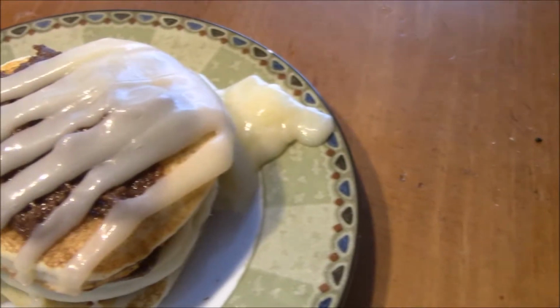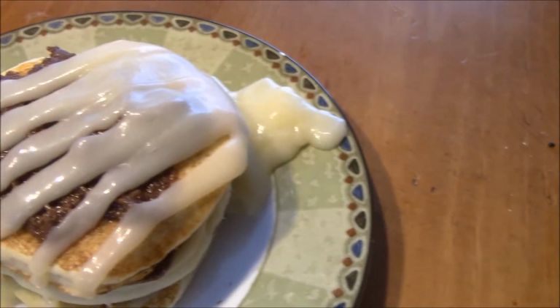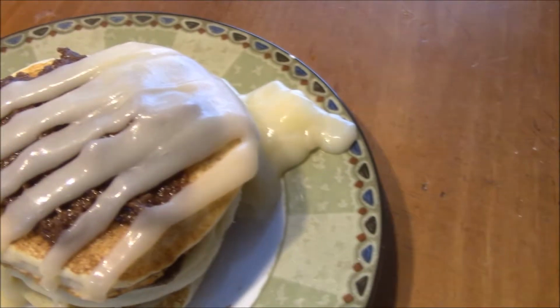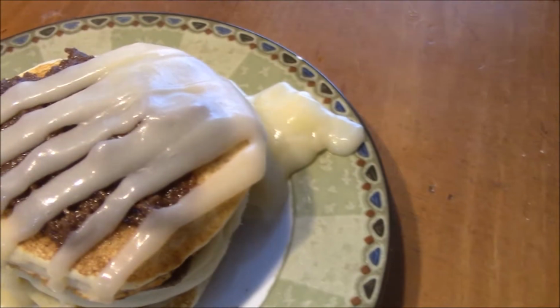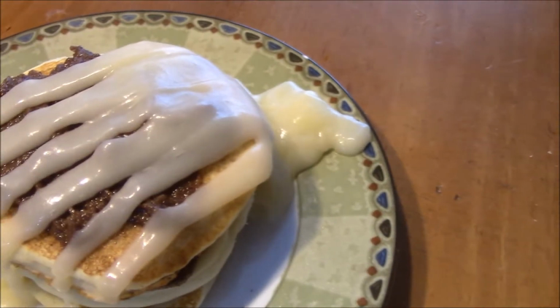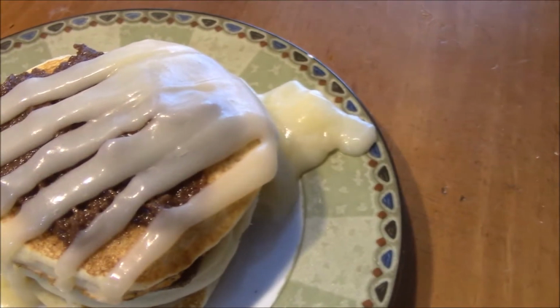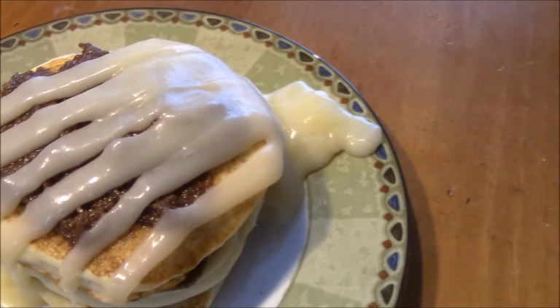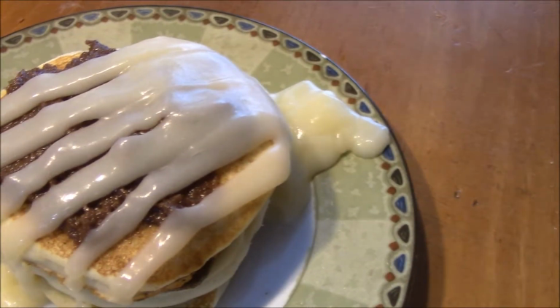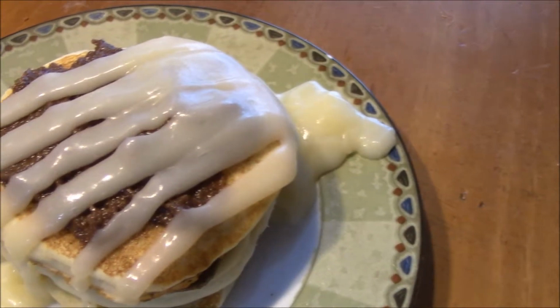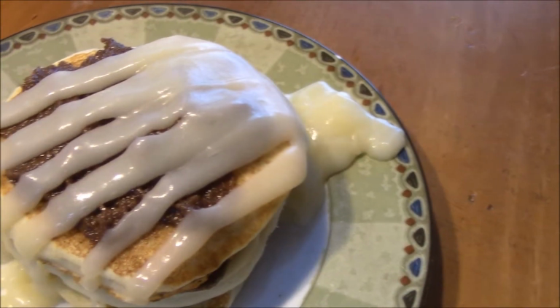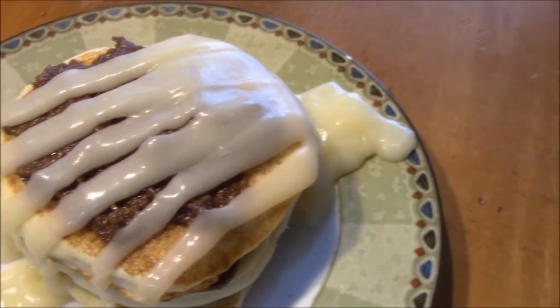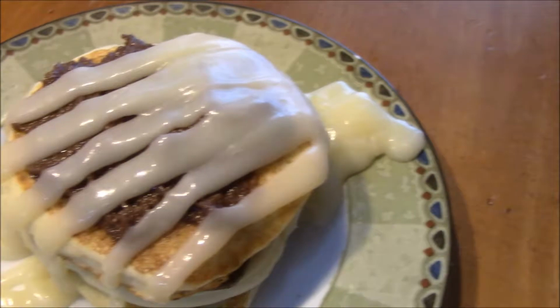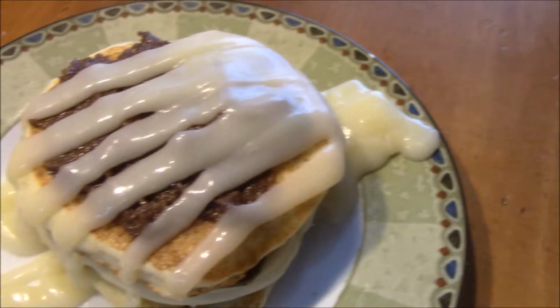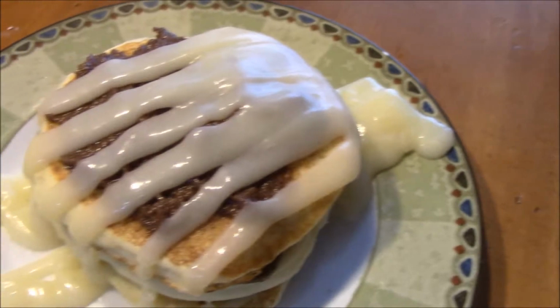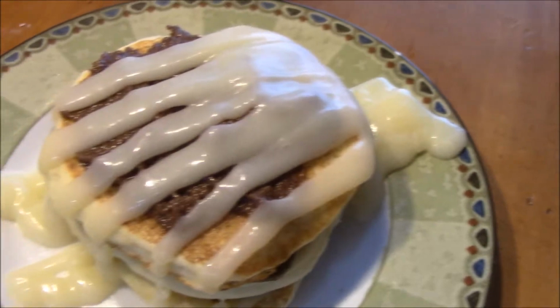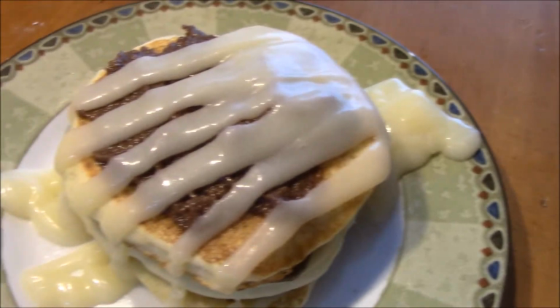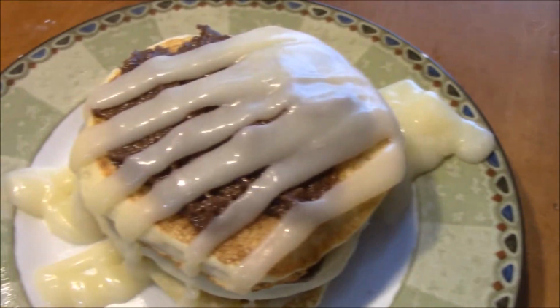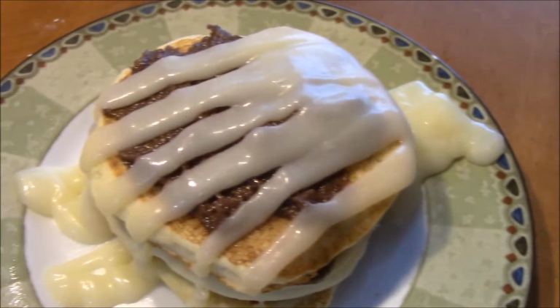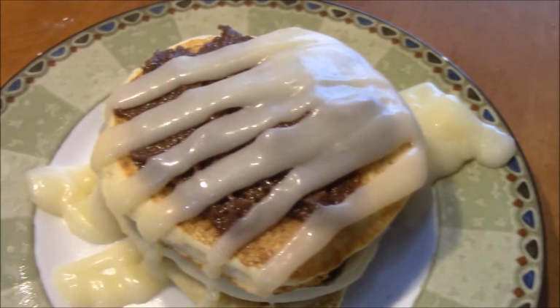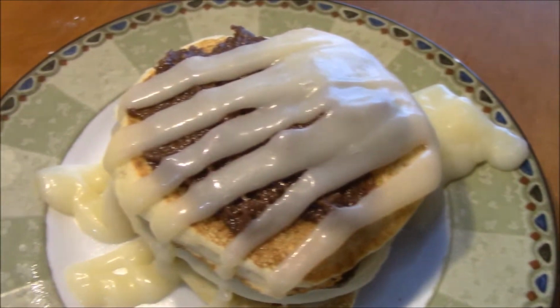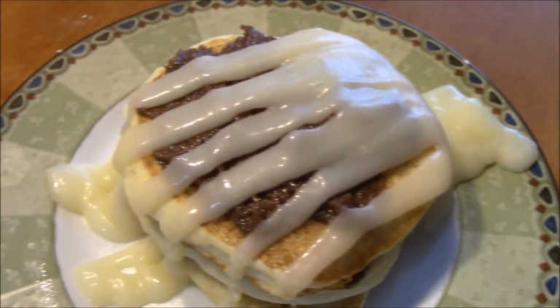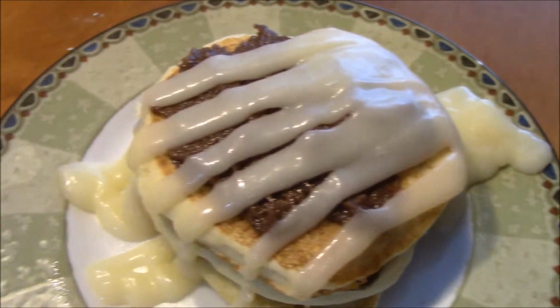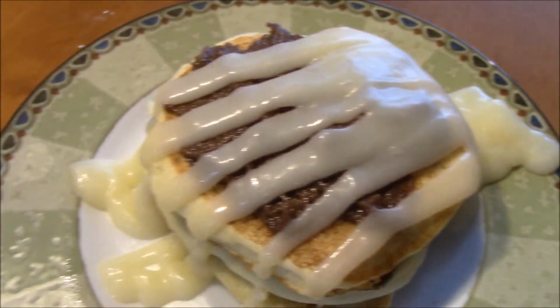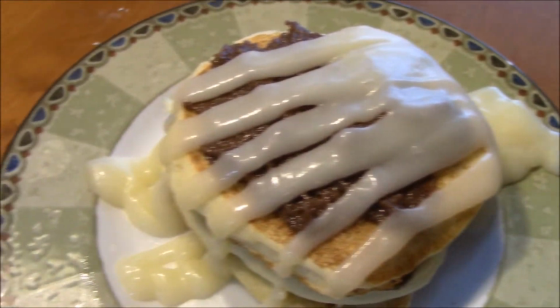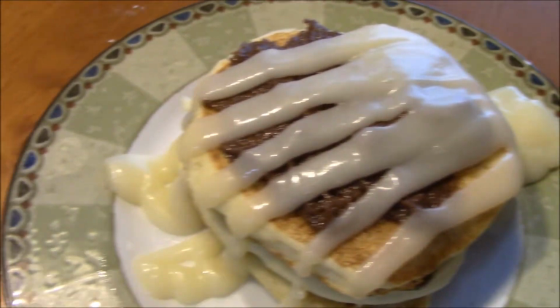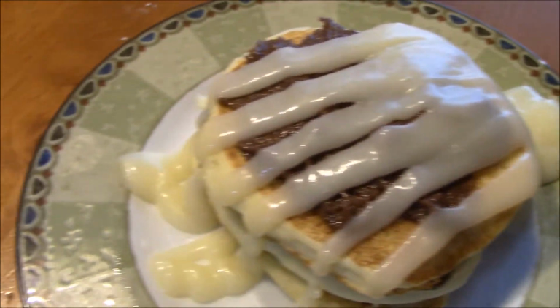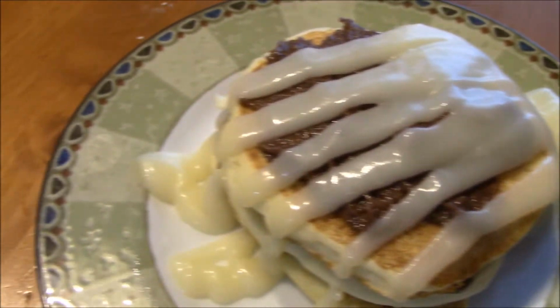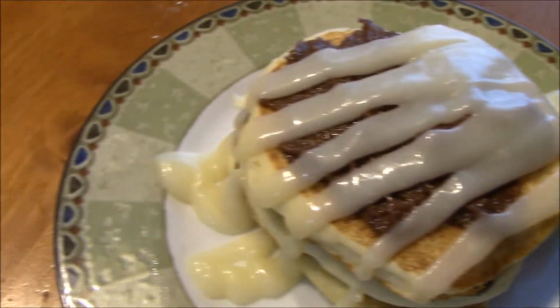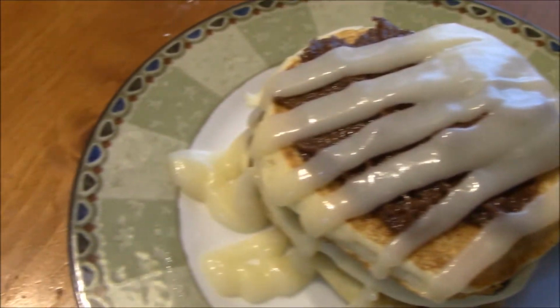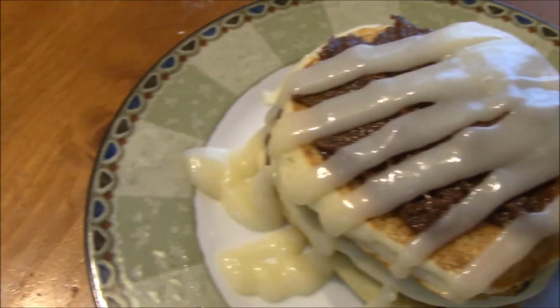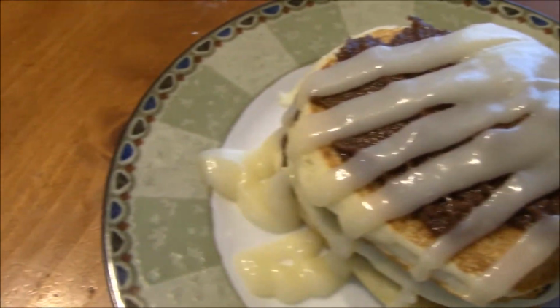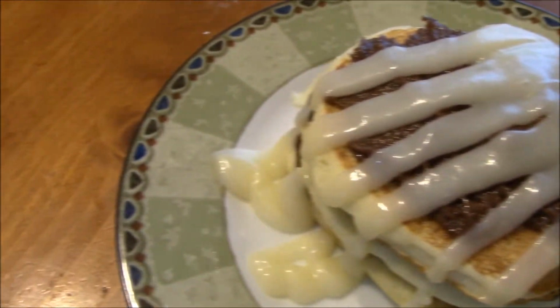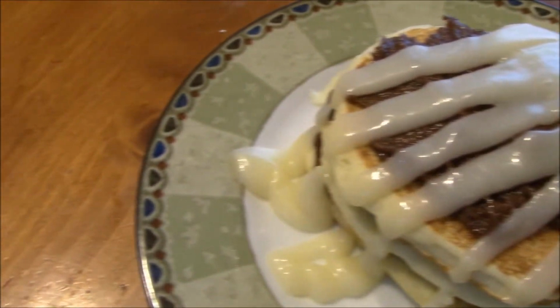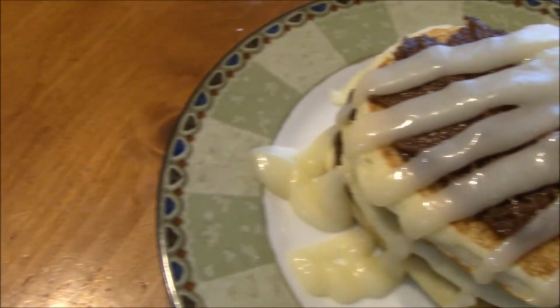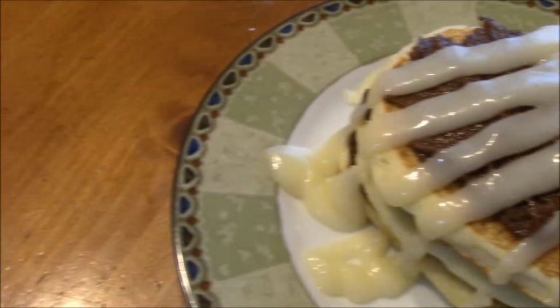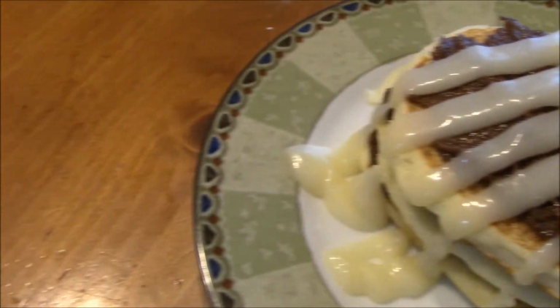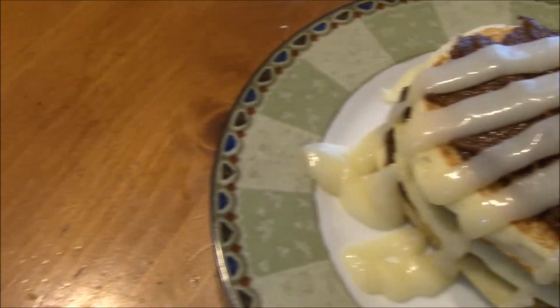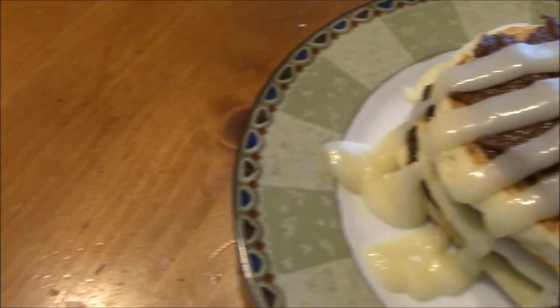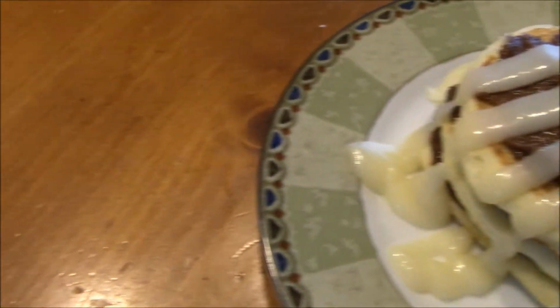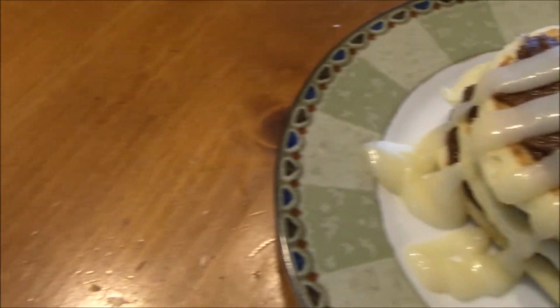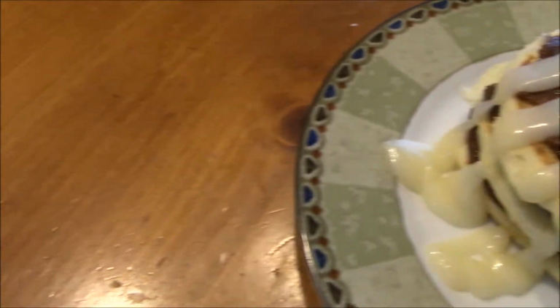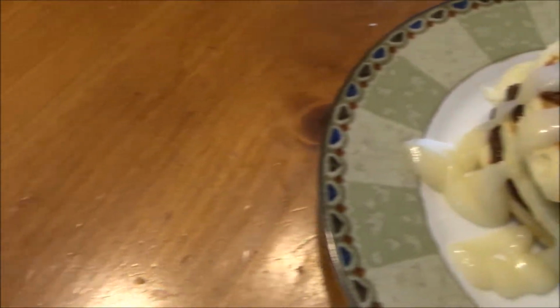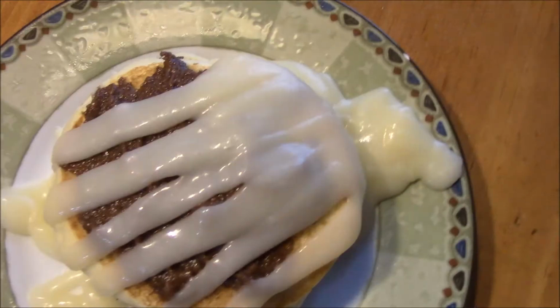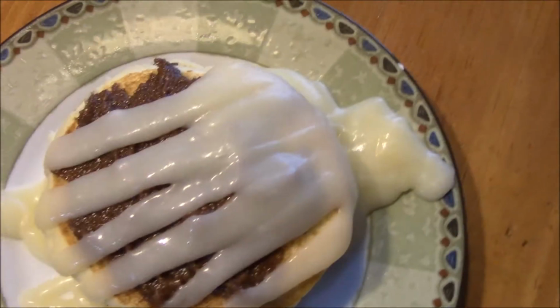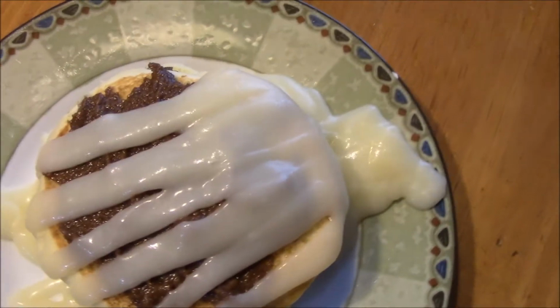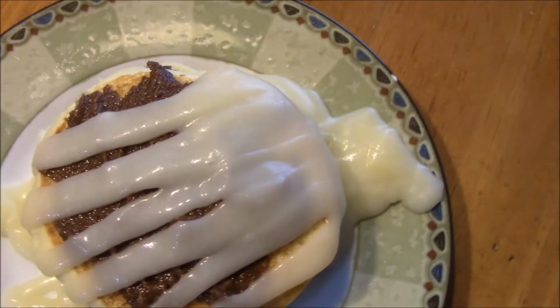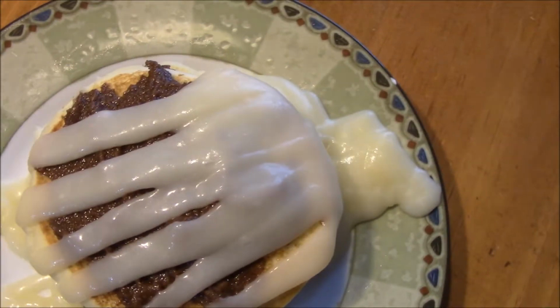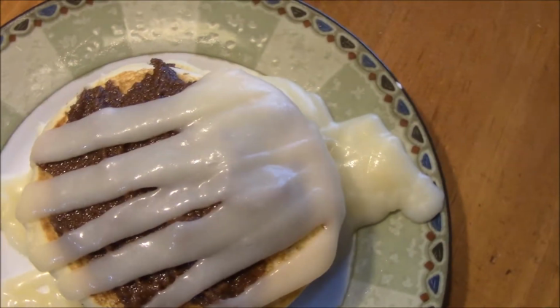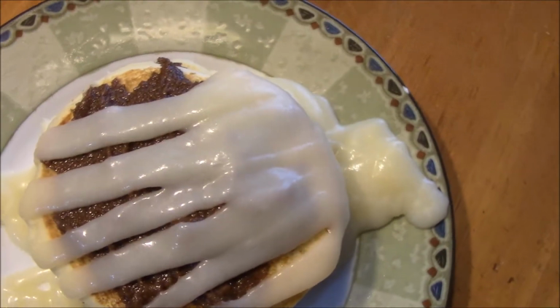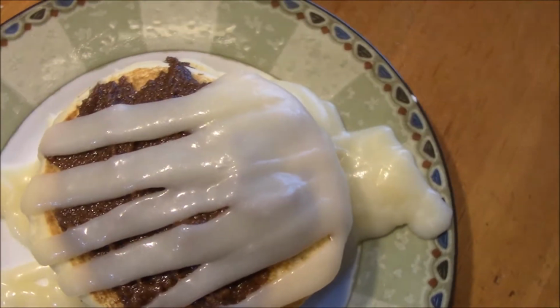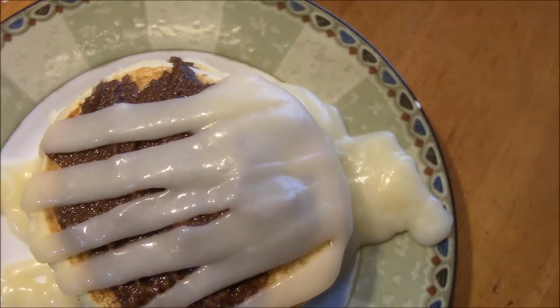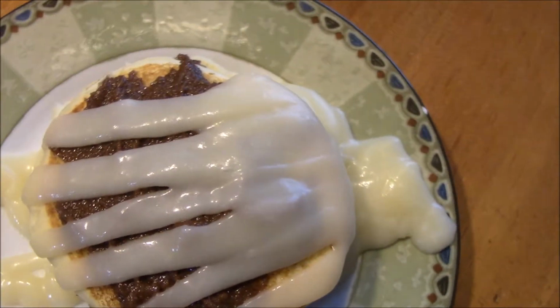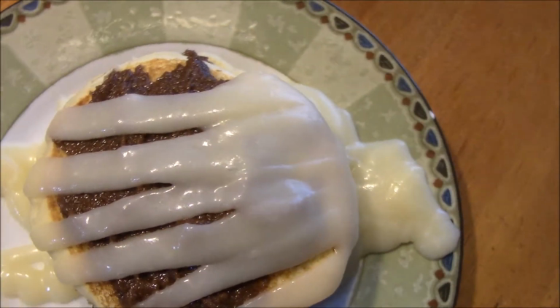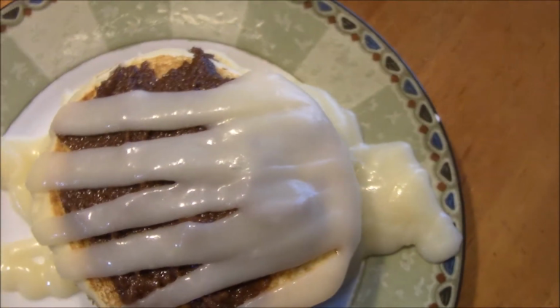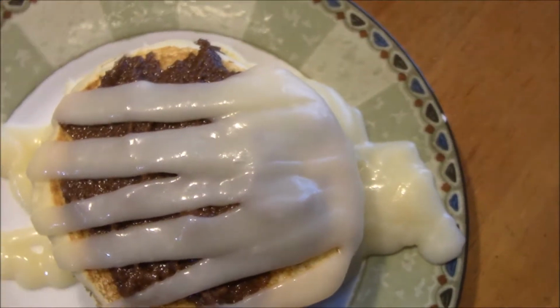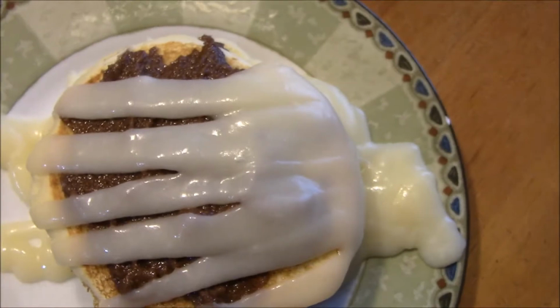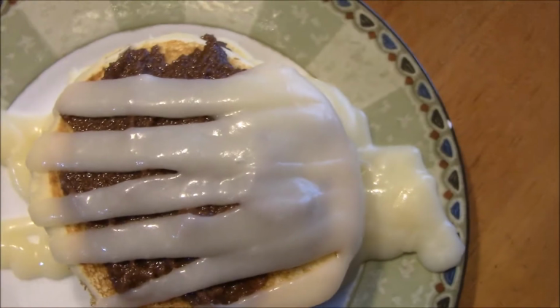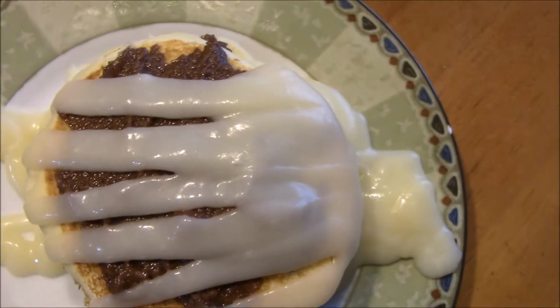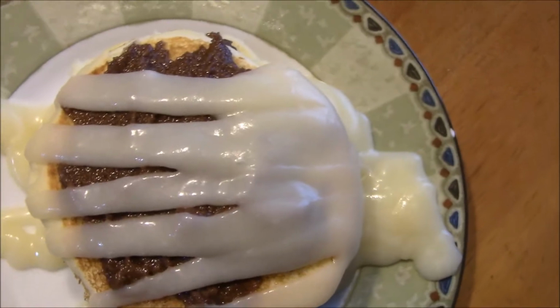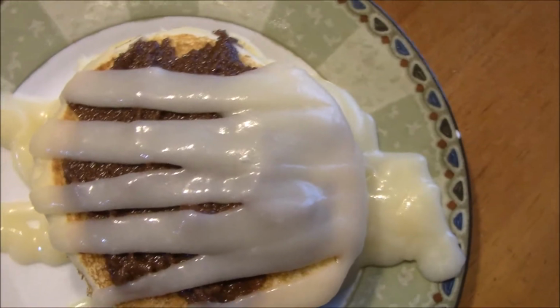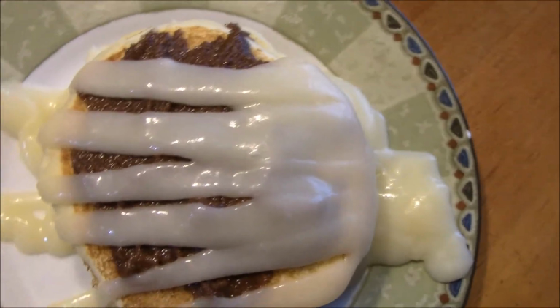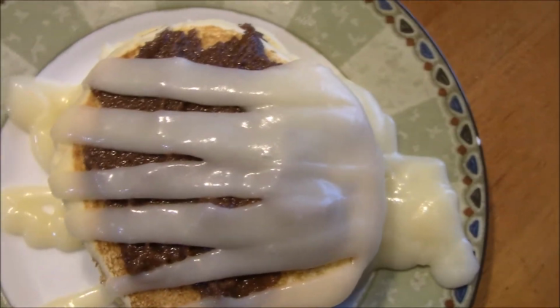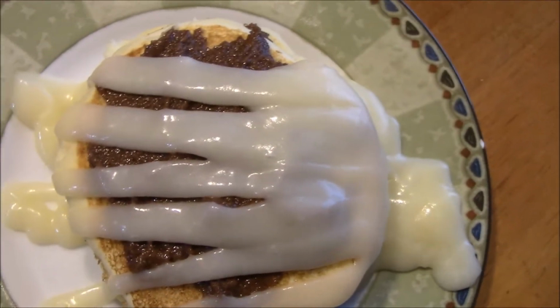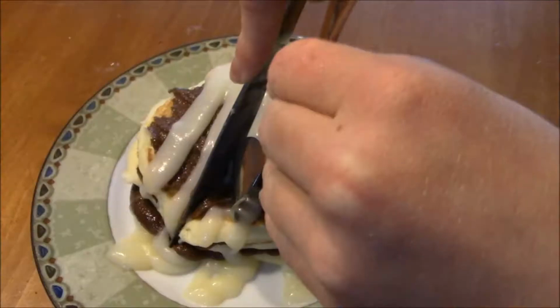This is definitely not a healthy breakfast, but definitely good for a cheat day. Super delicious — highly suggest making these. I hope you guys enjoy.